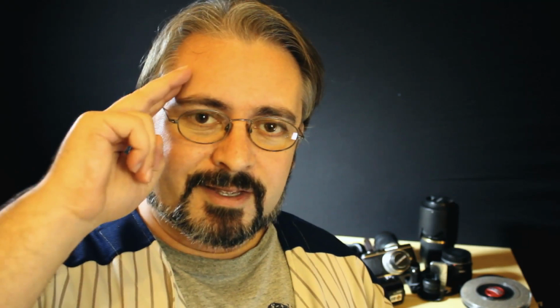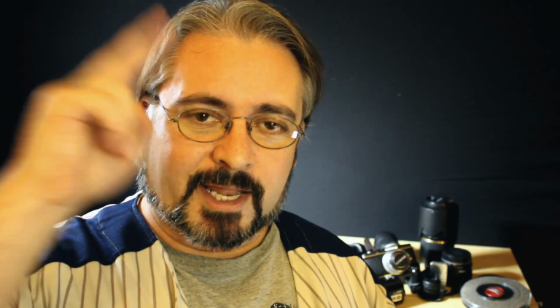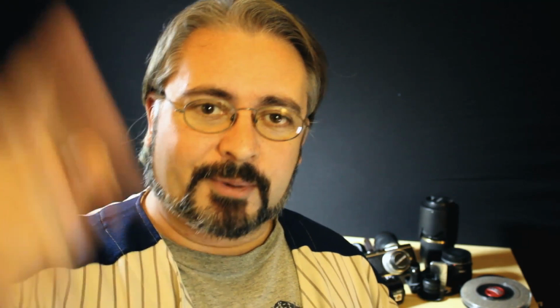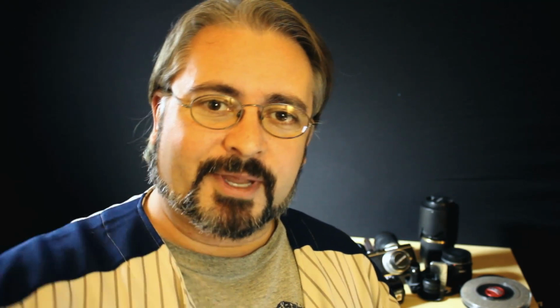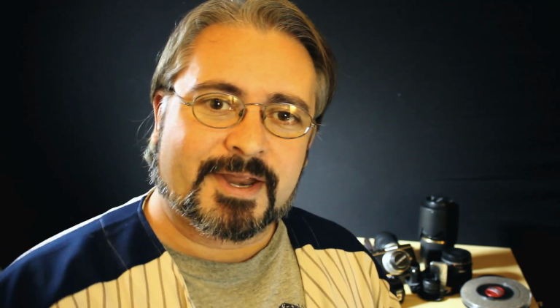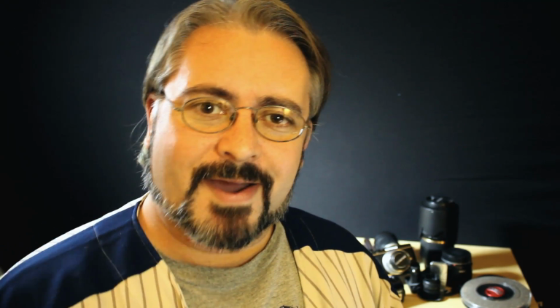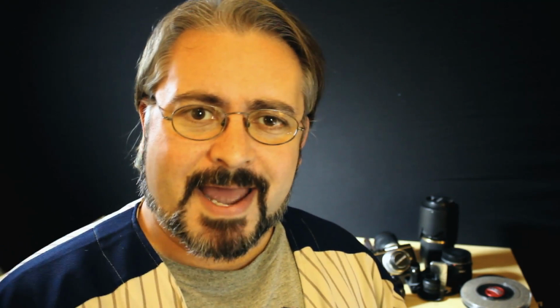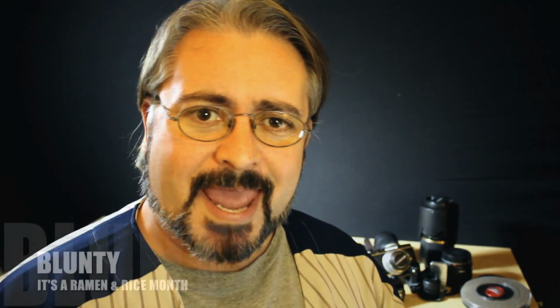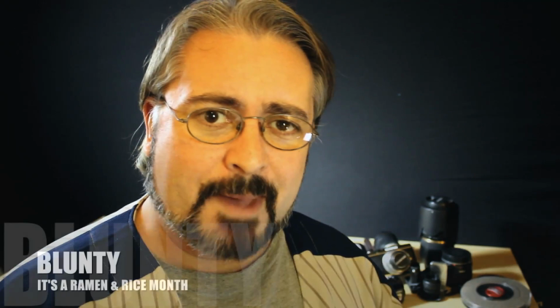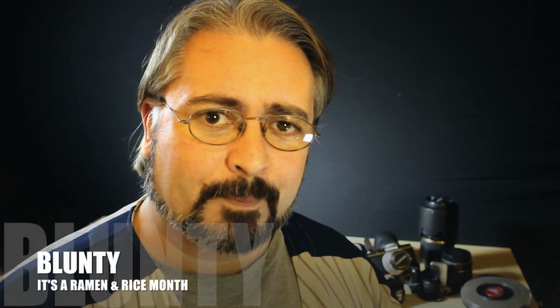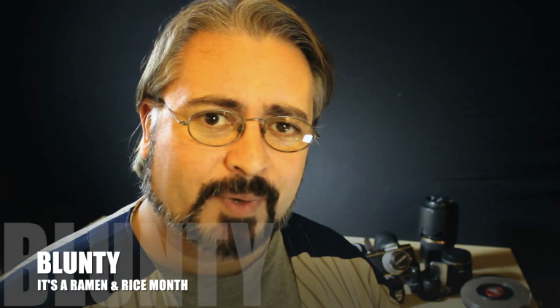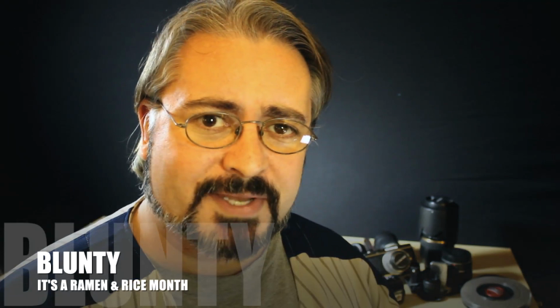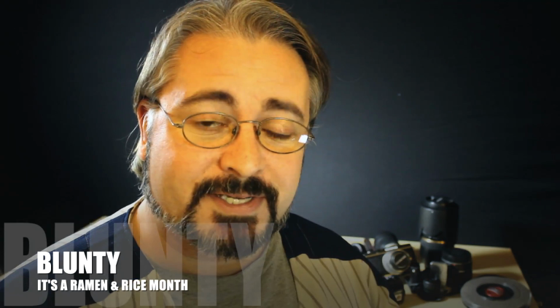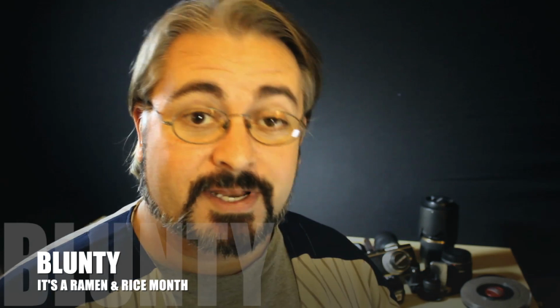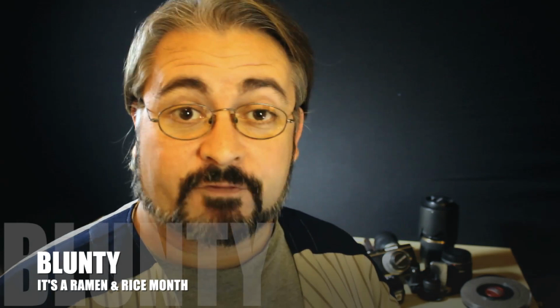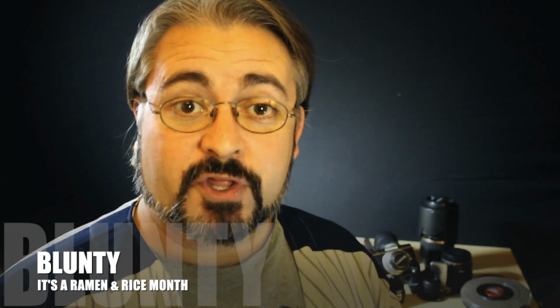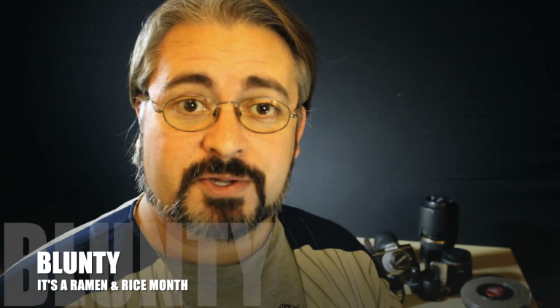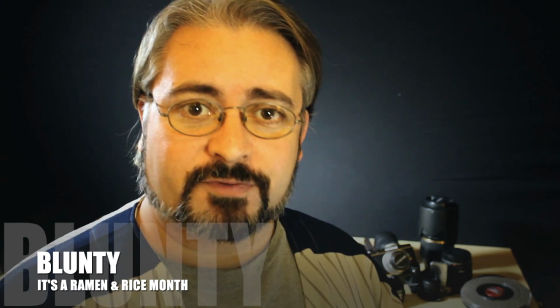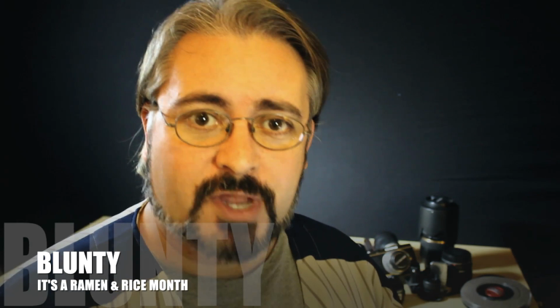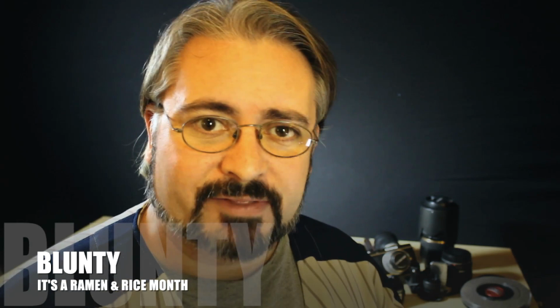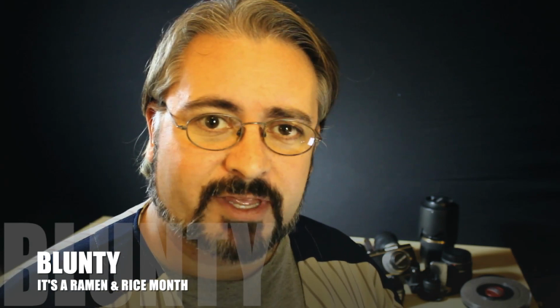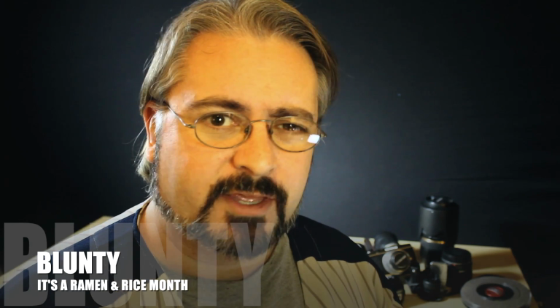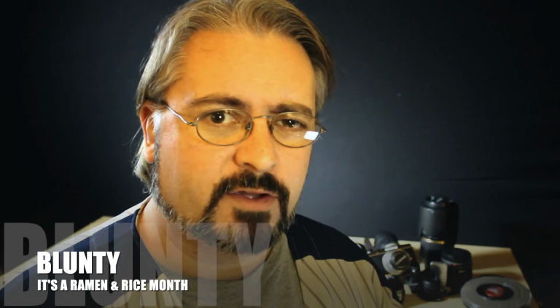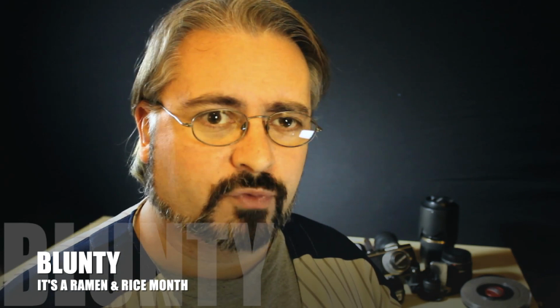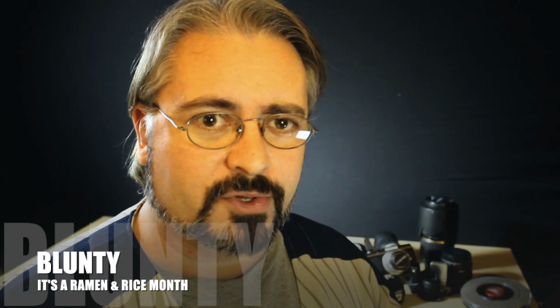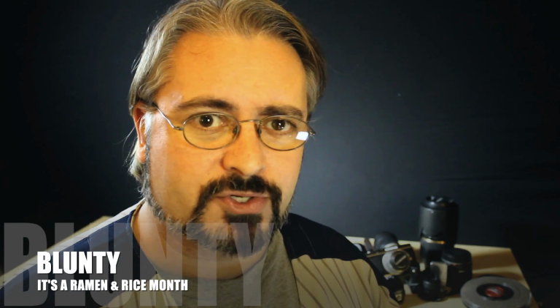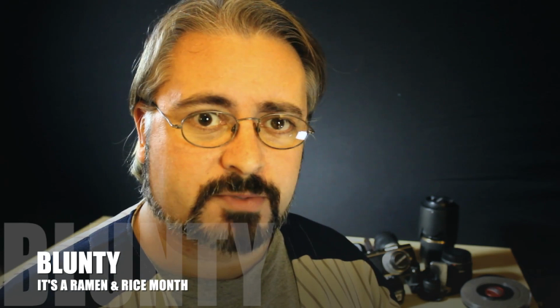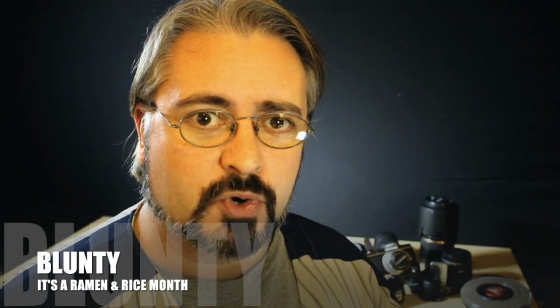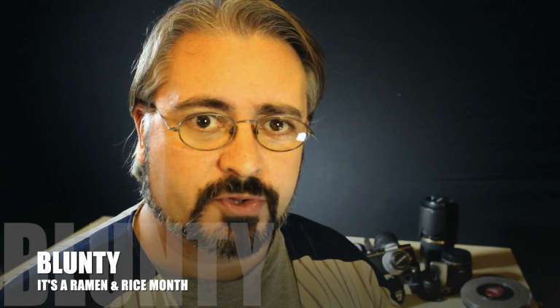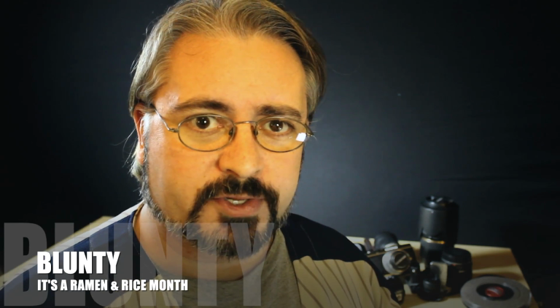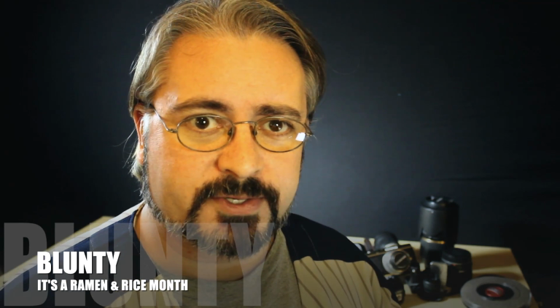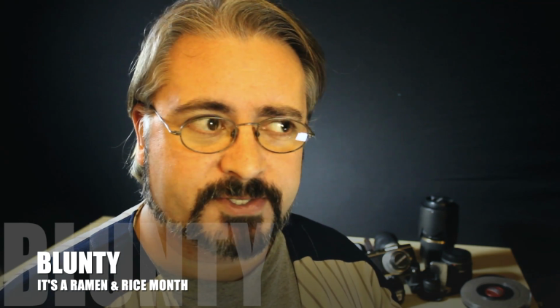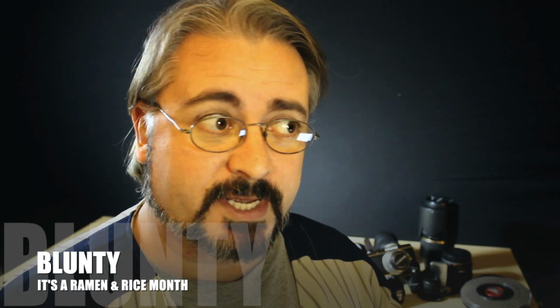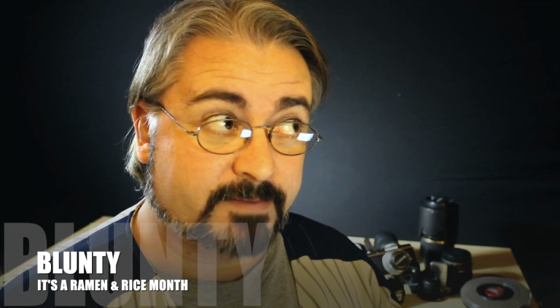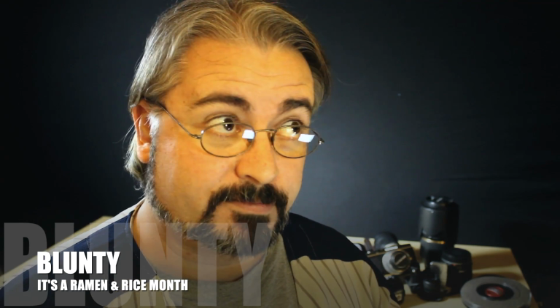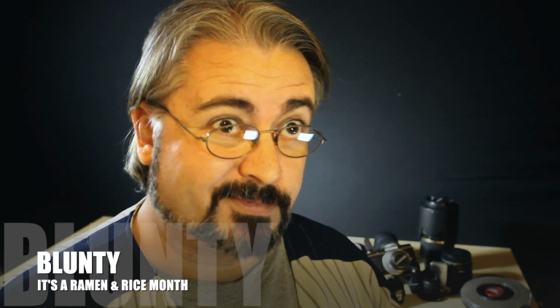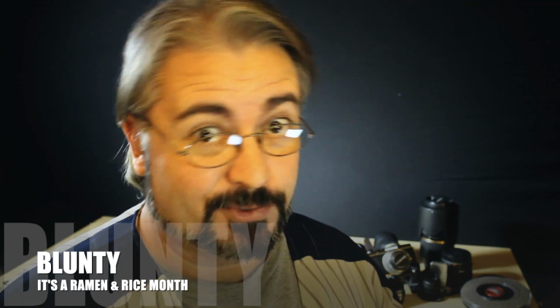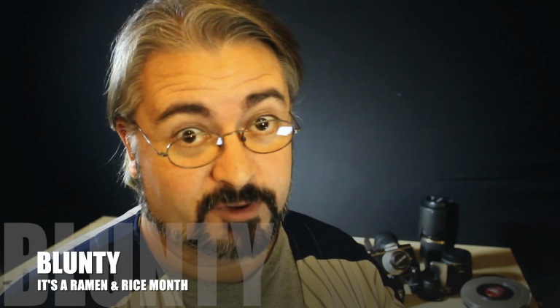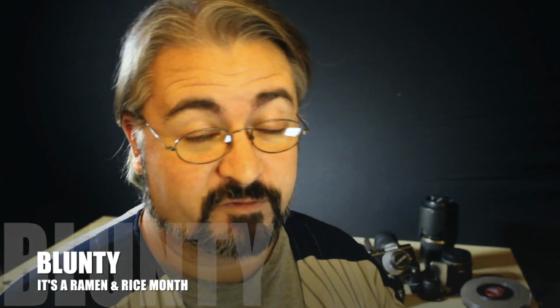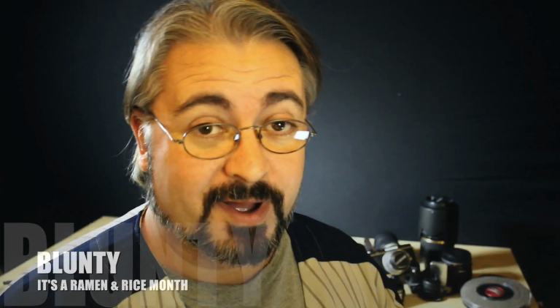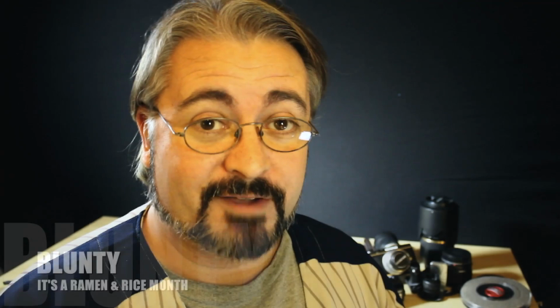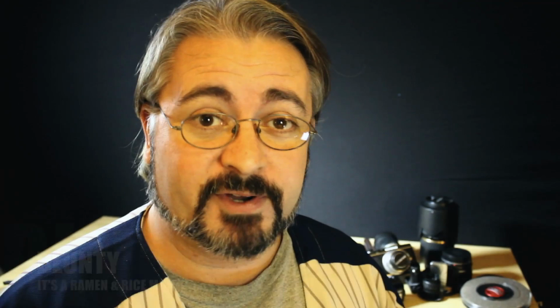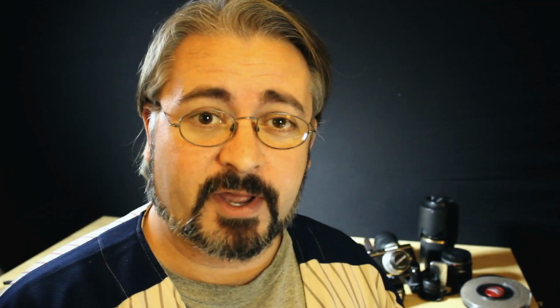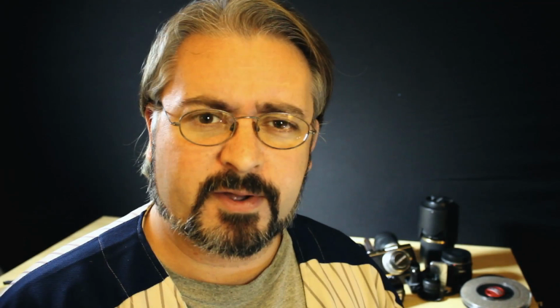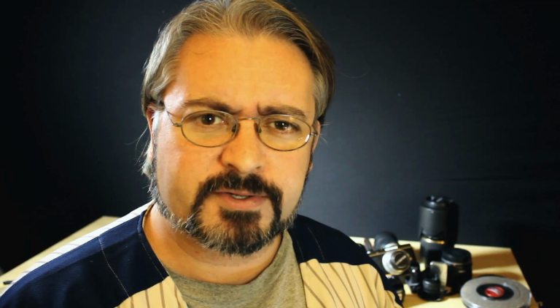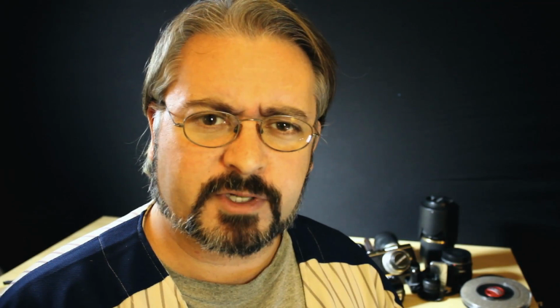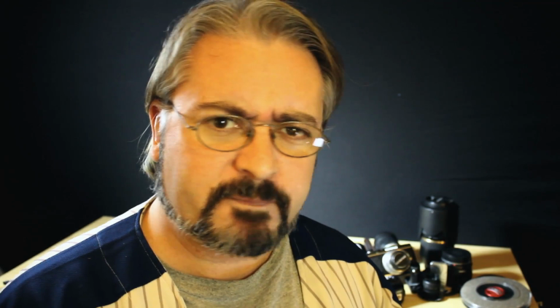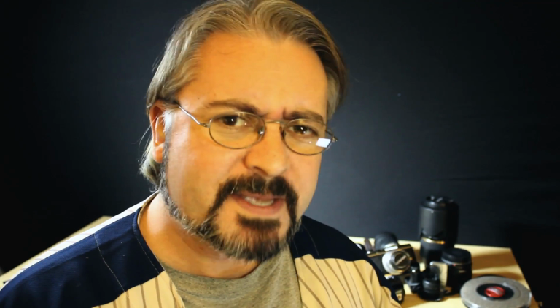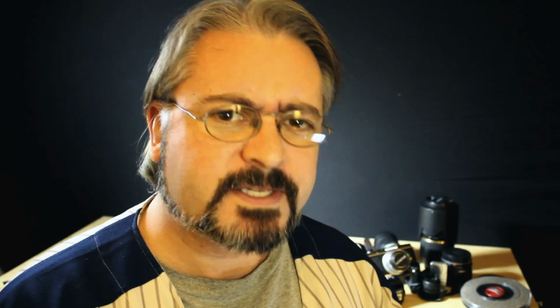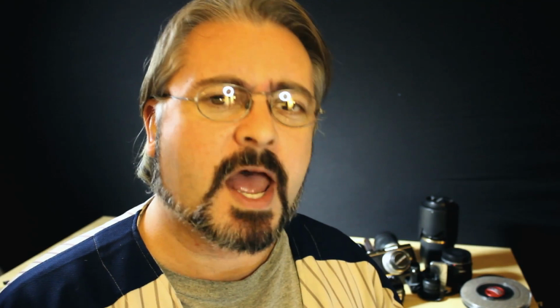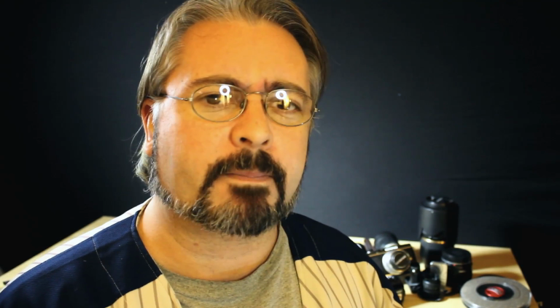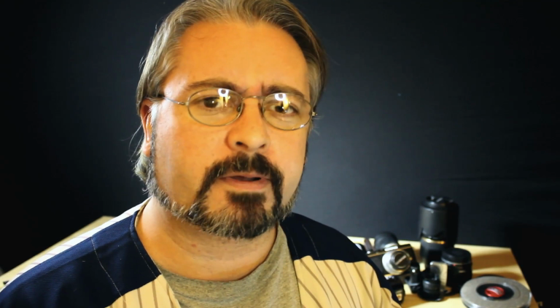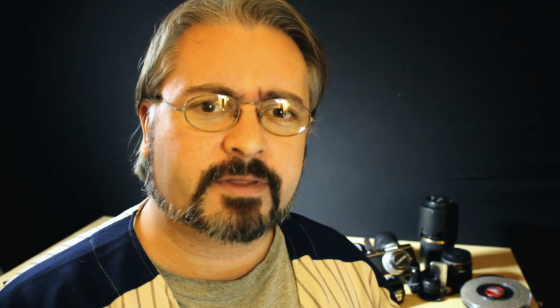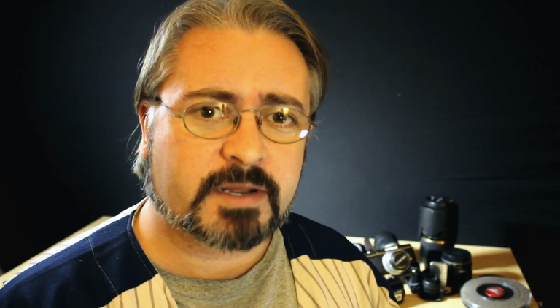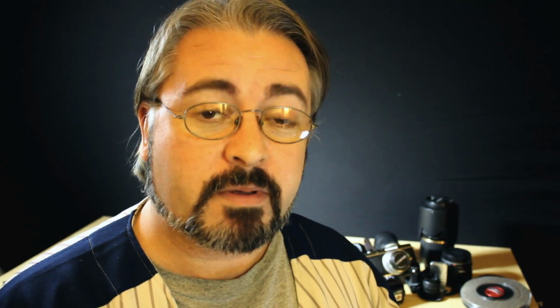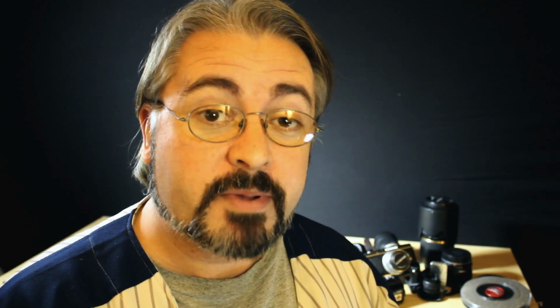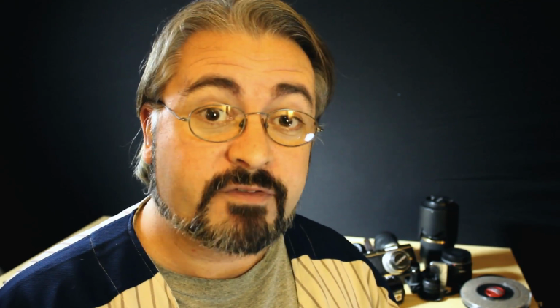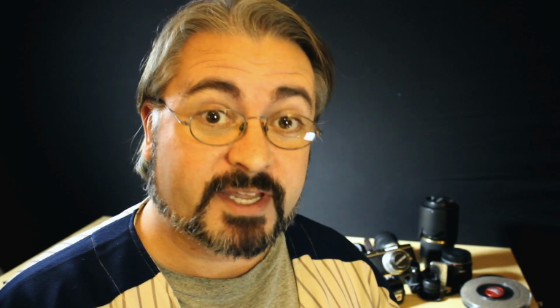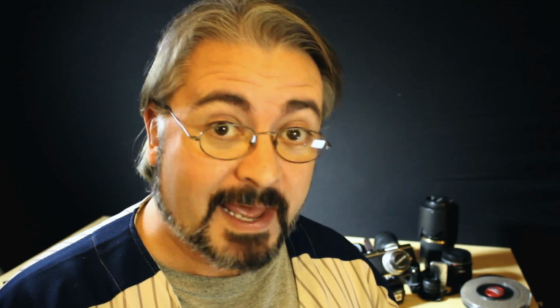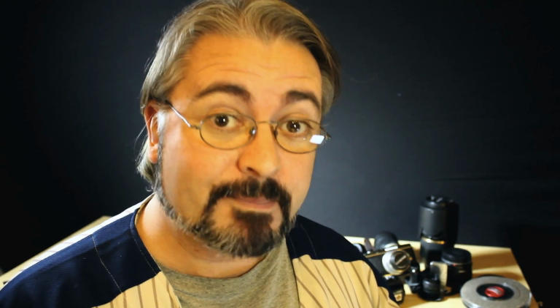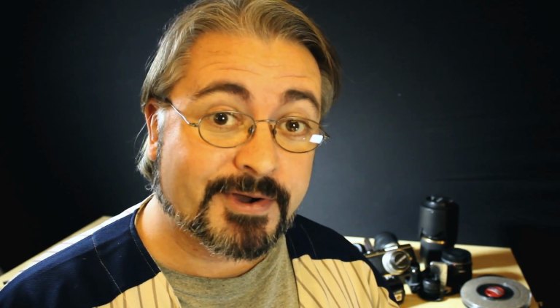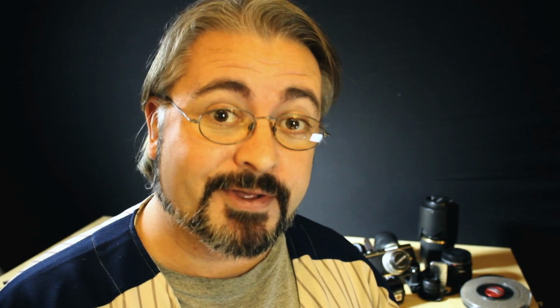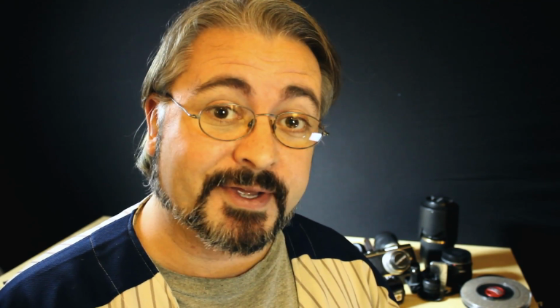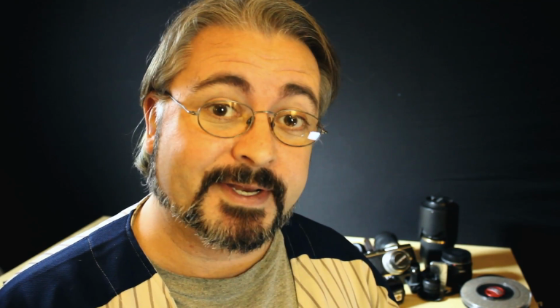Hello again, I am Blunty. Now for those of you out there who've watched more than, say, two of my videos, you'll have picked up that I'm a bit of a camera nerd.